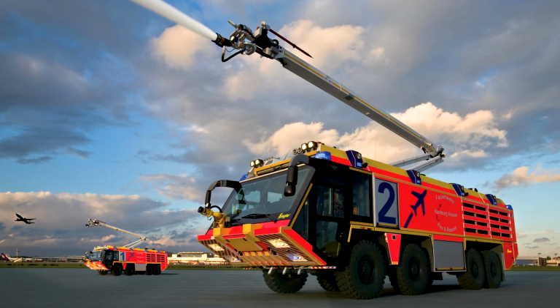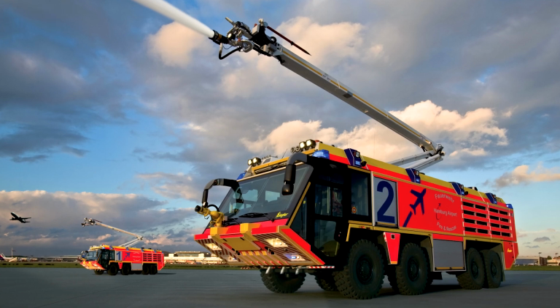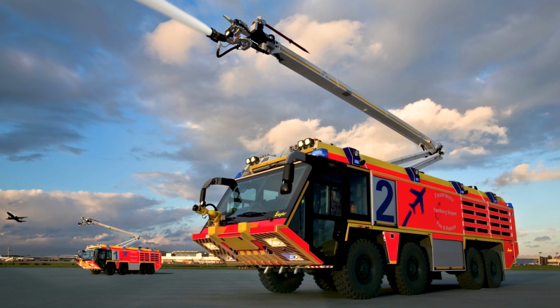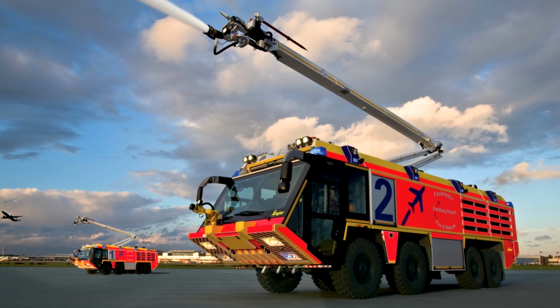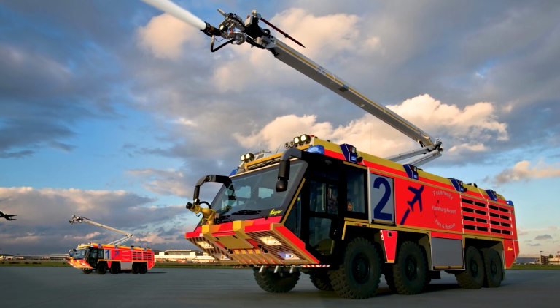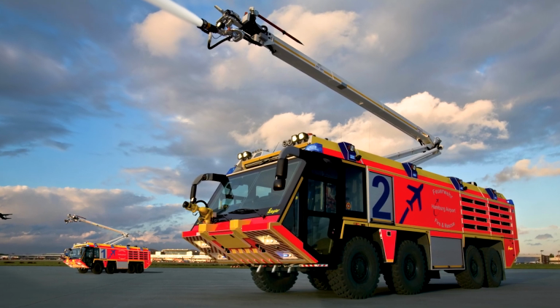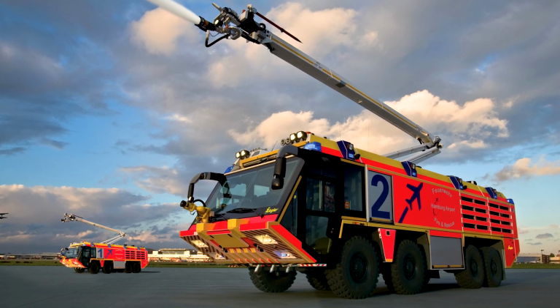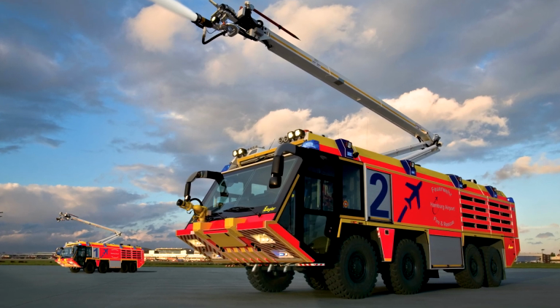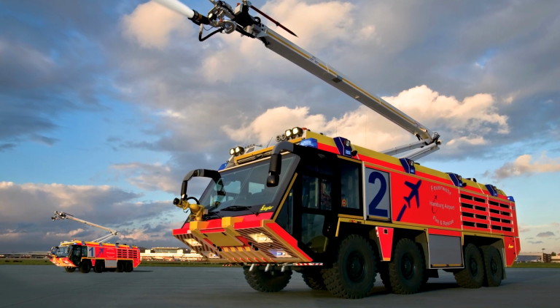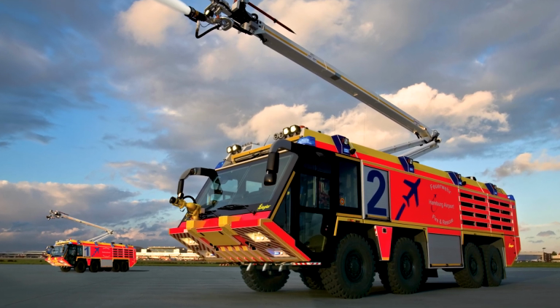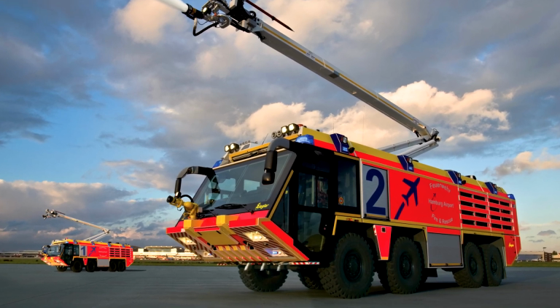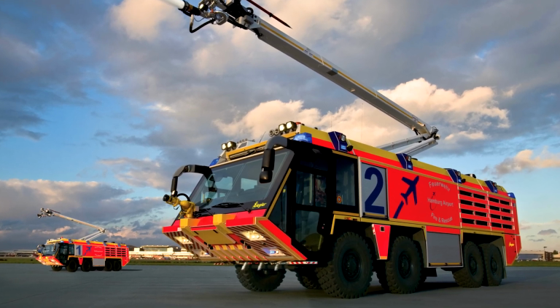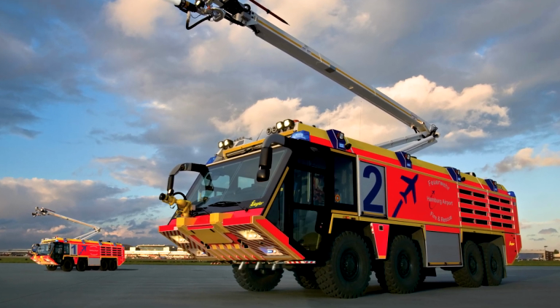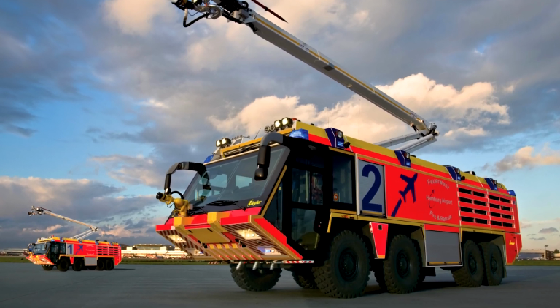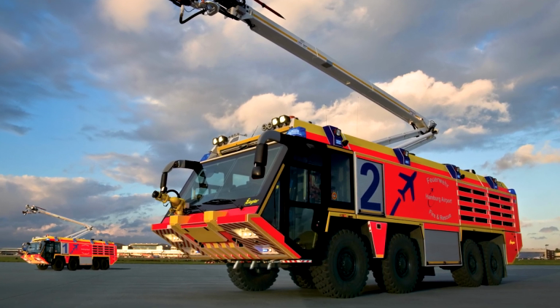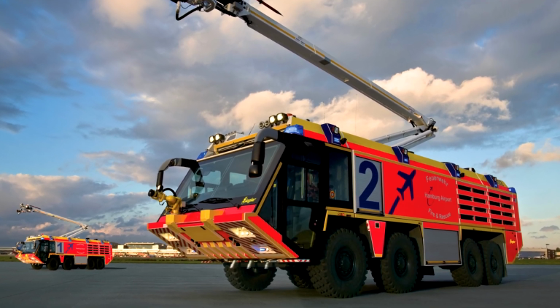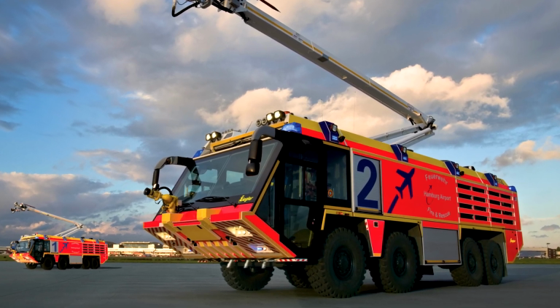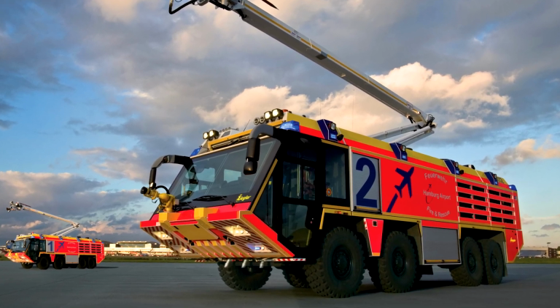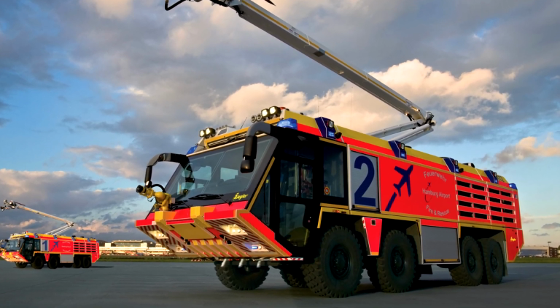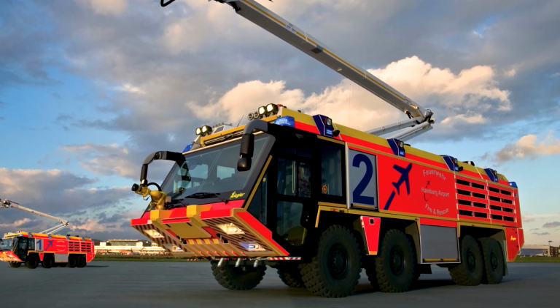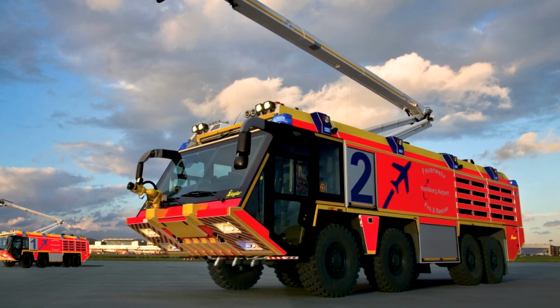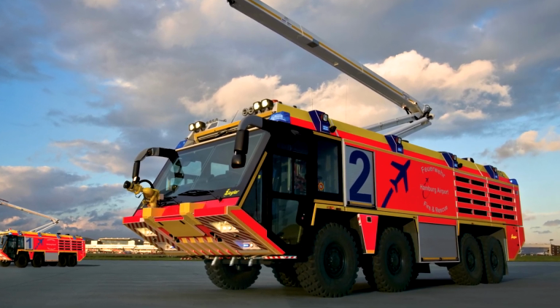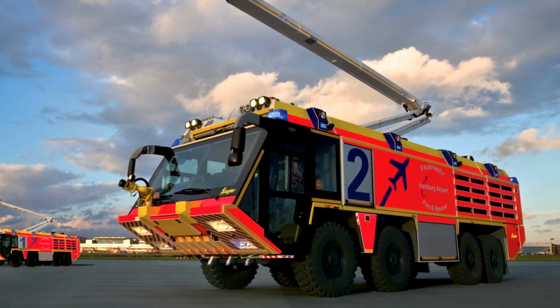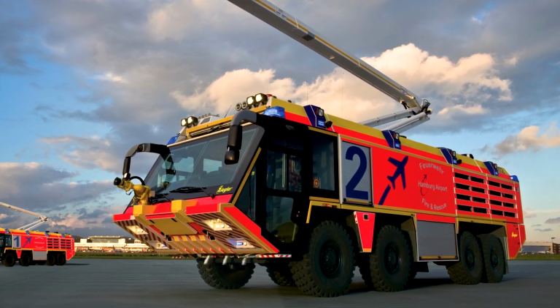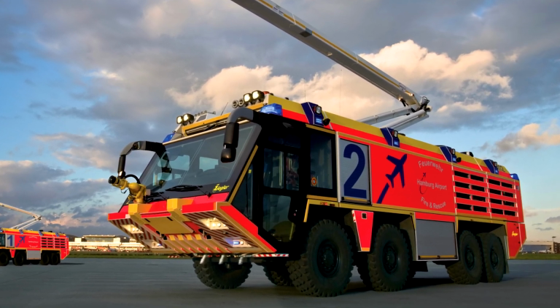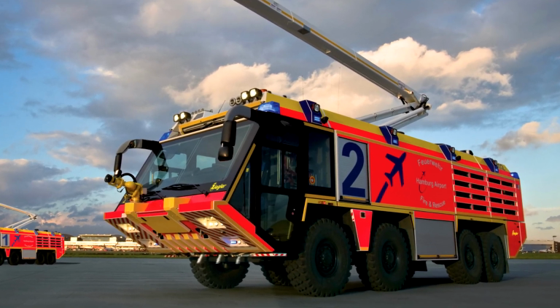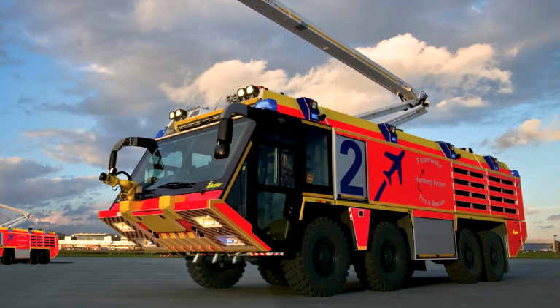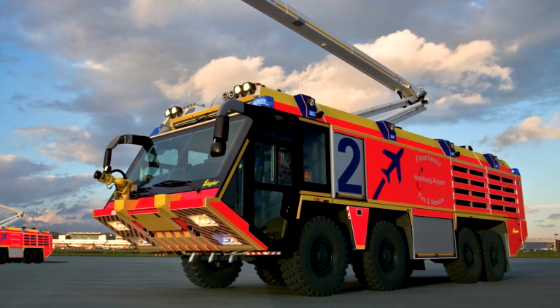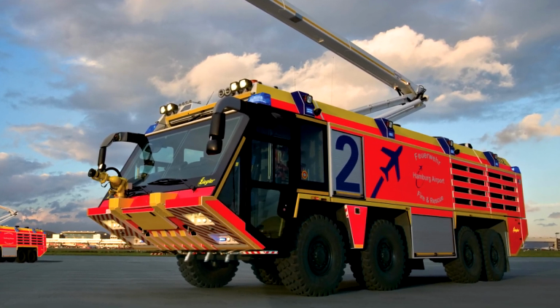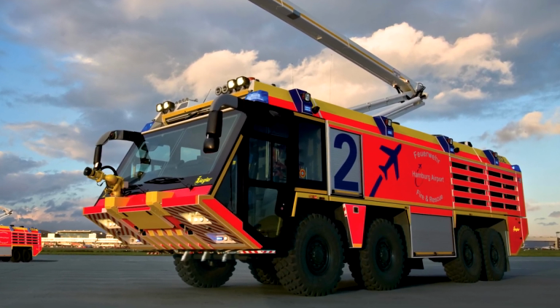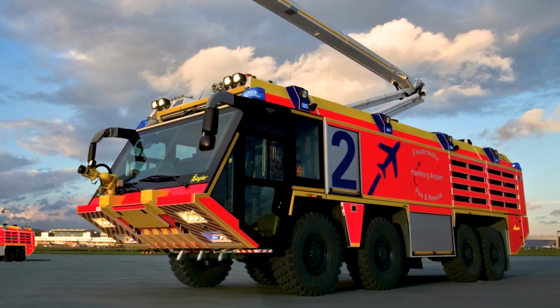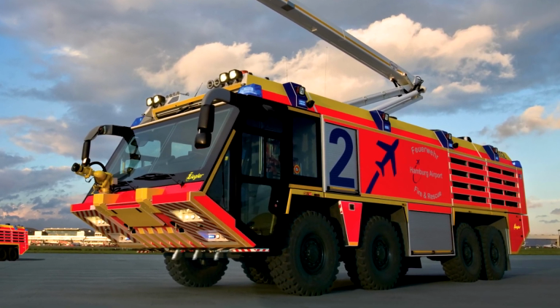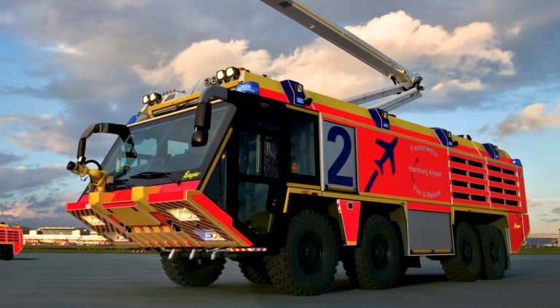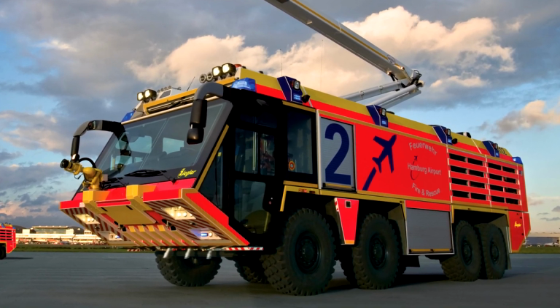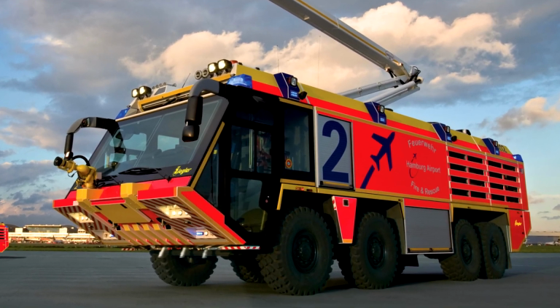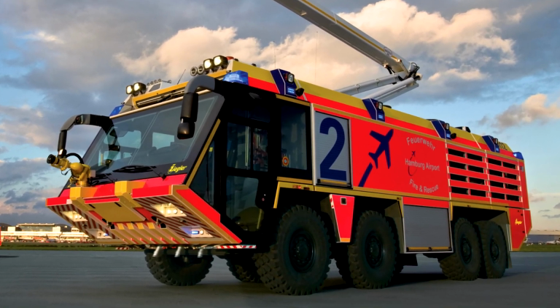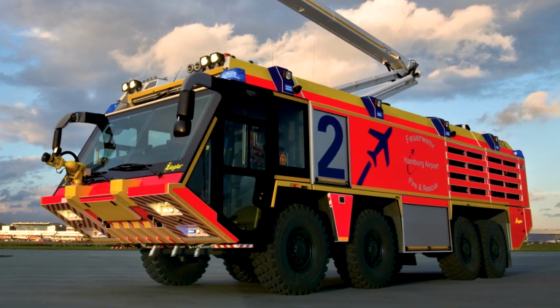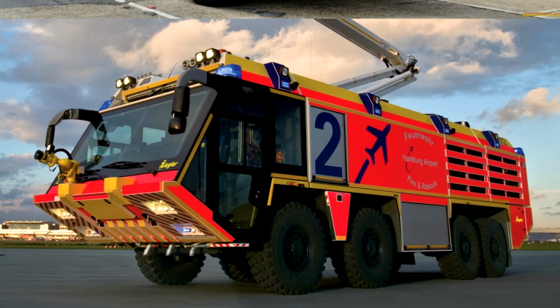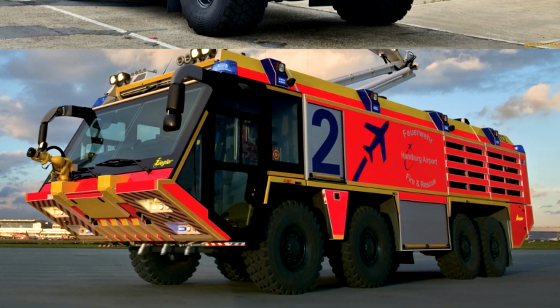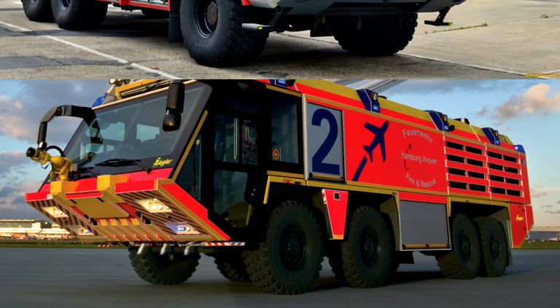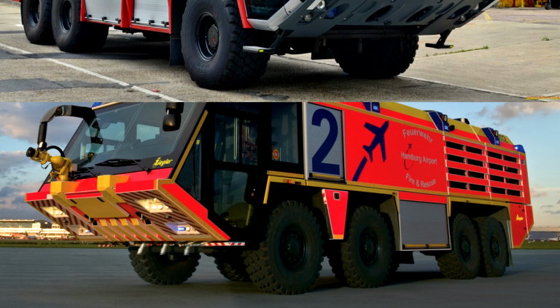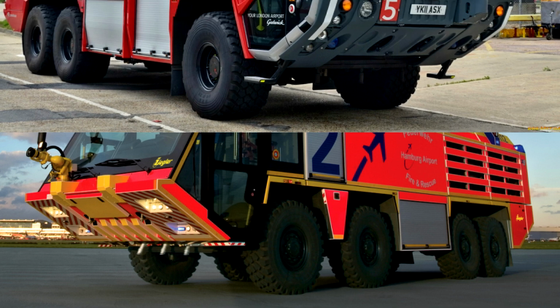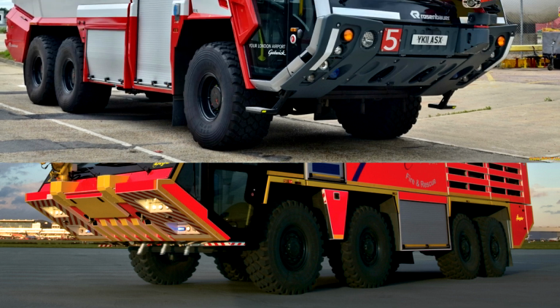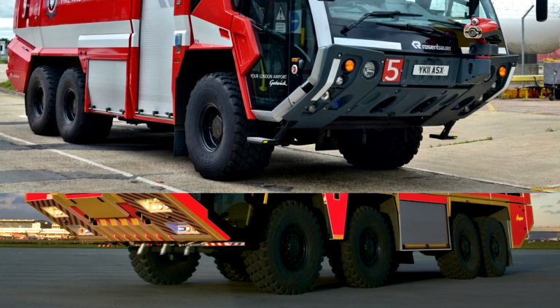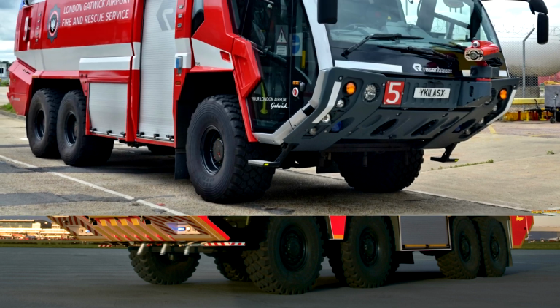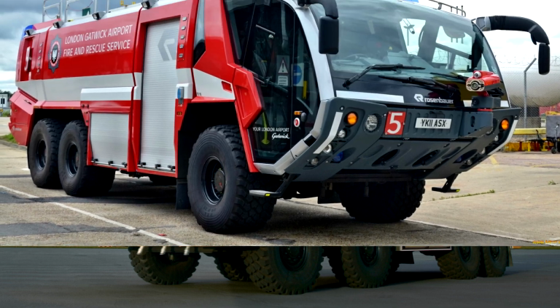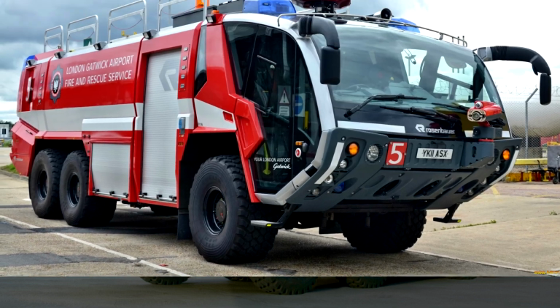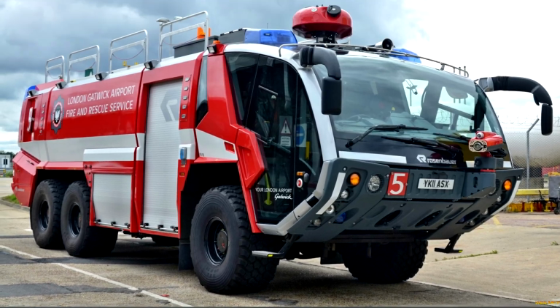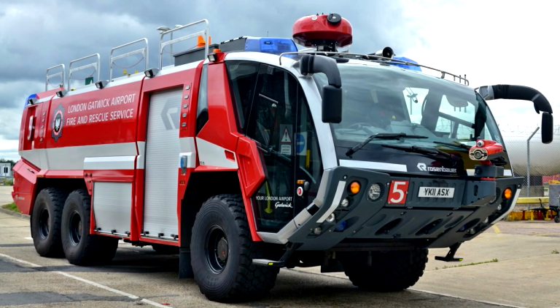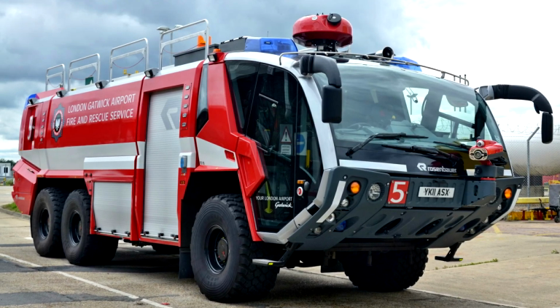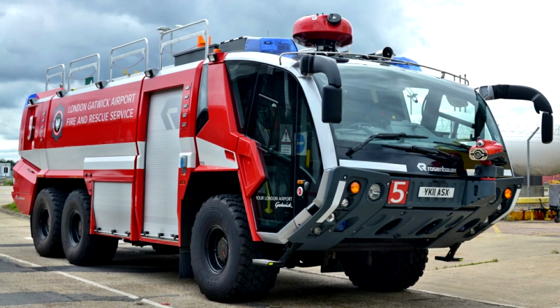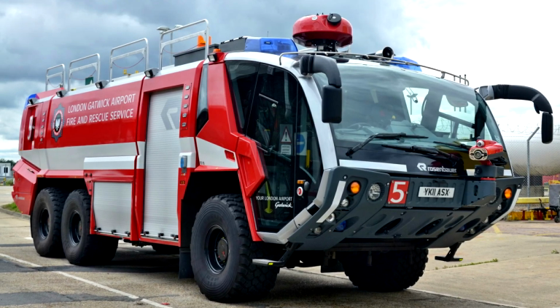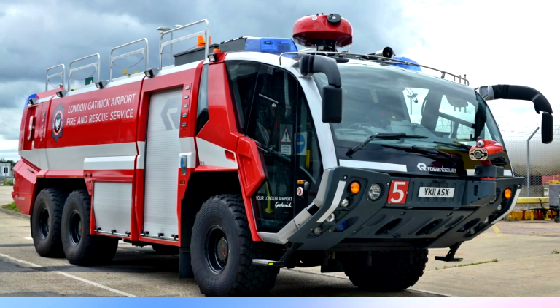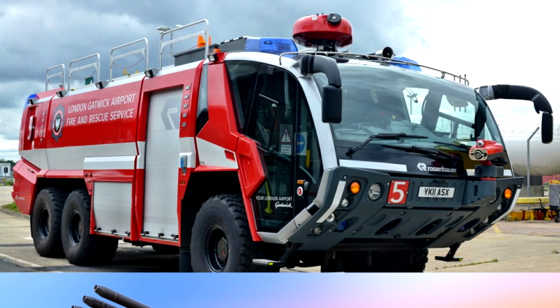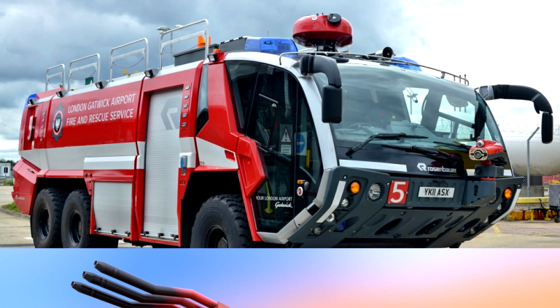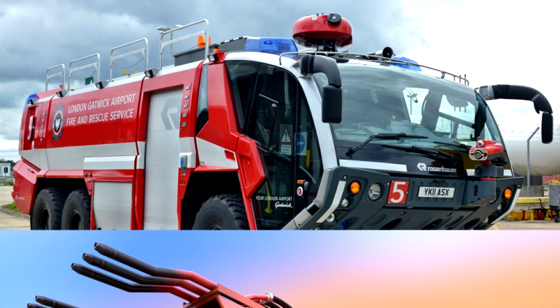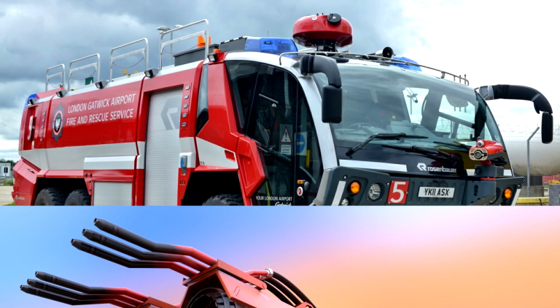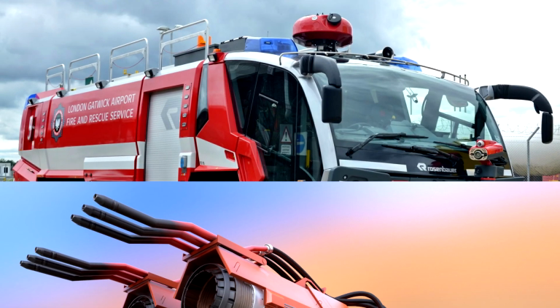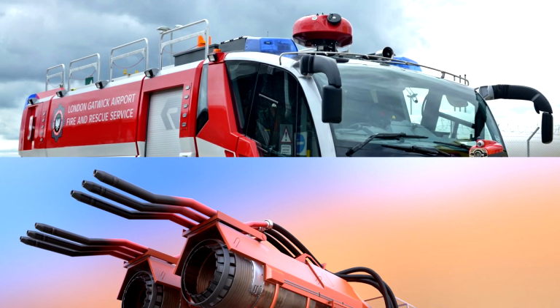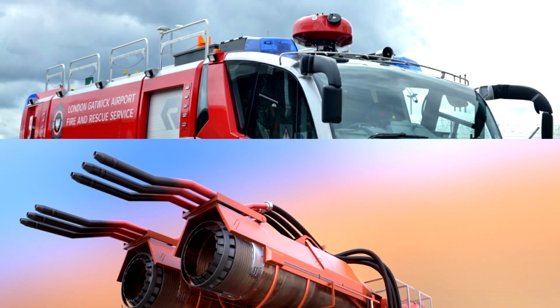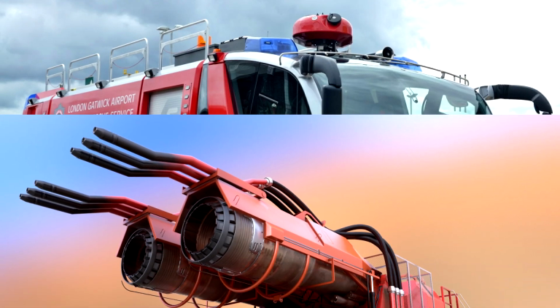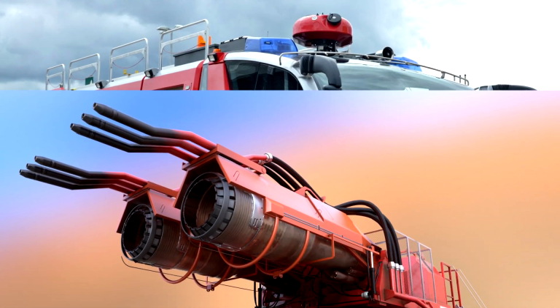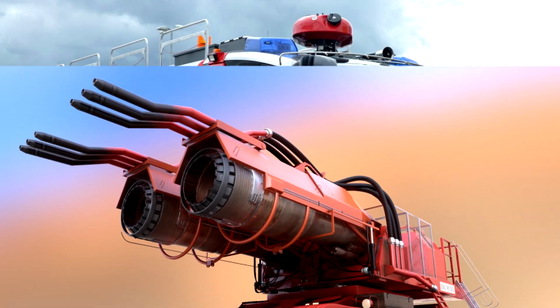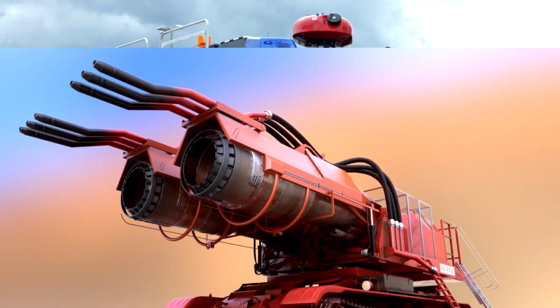Hi little heroes! Today we will explore amazing firefighting machines that help put out fires and save lives!